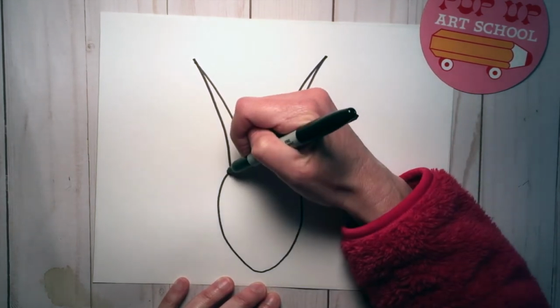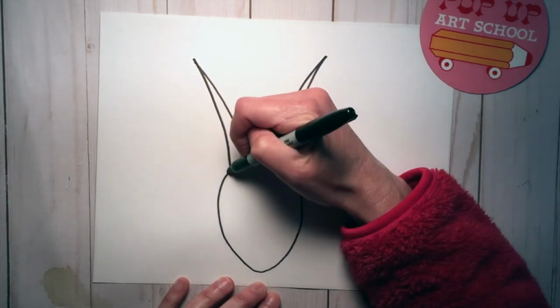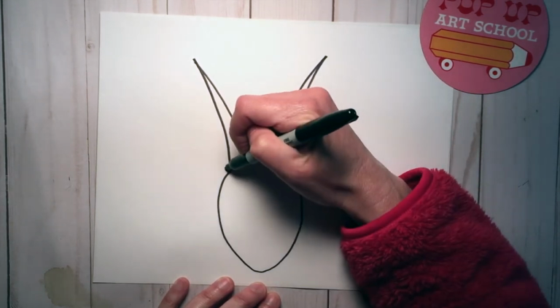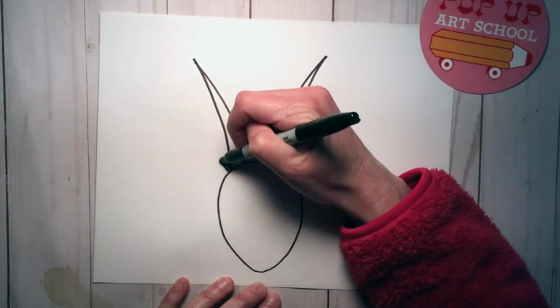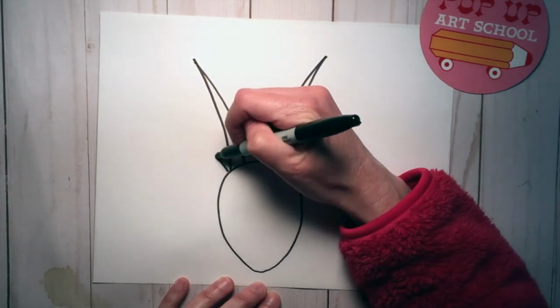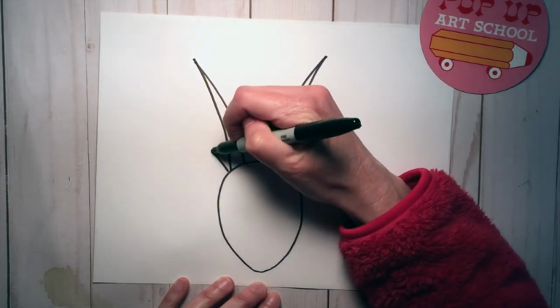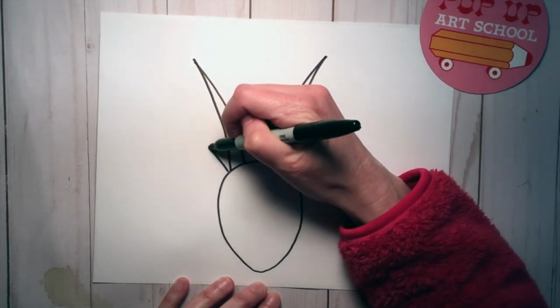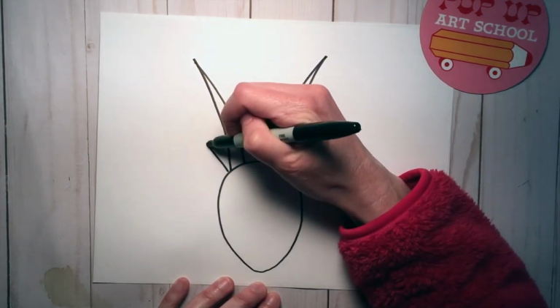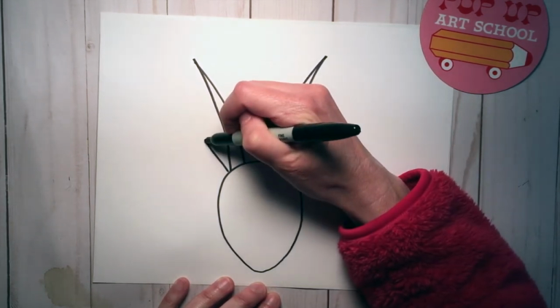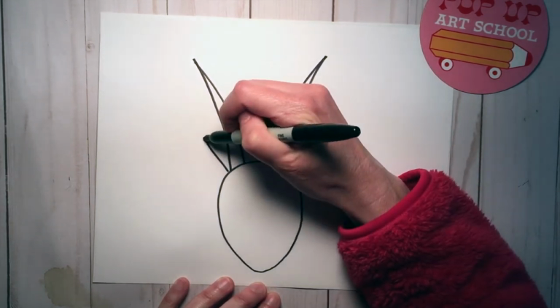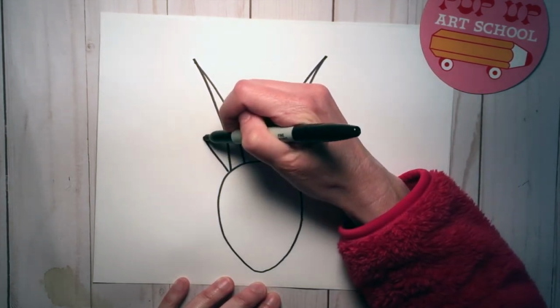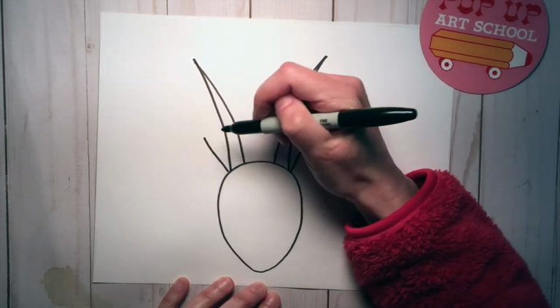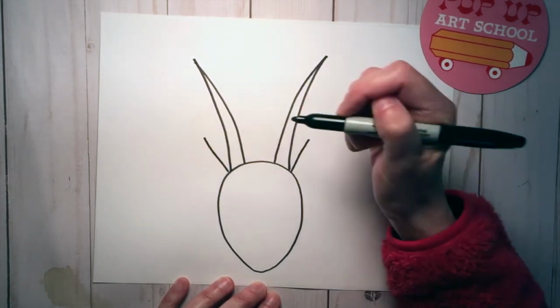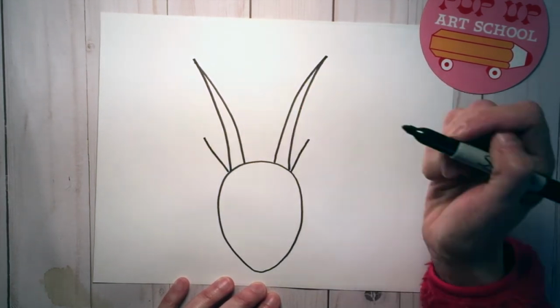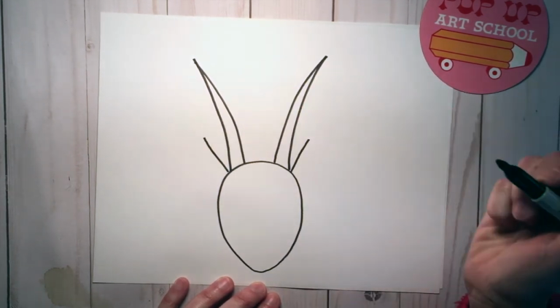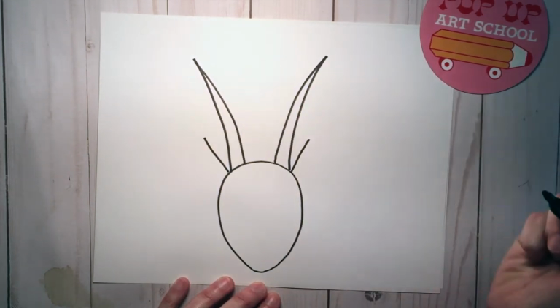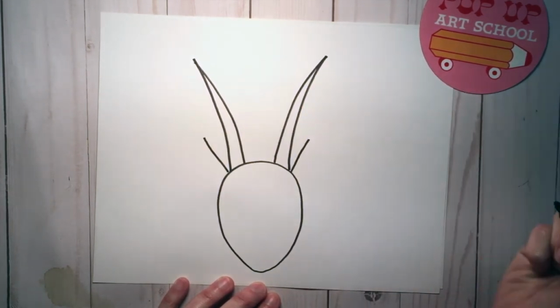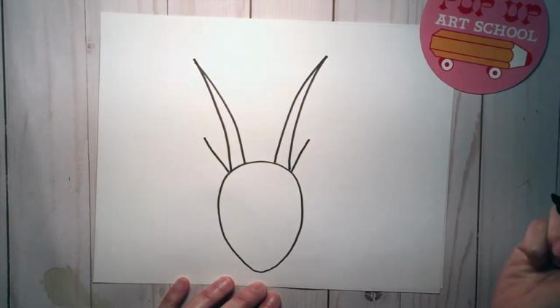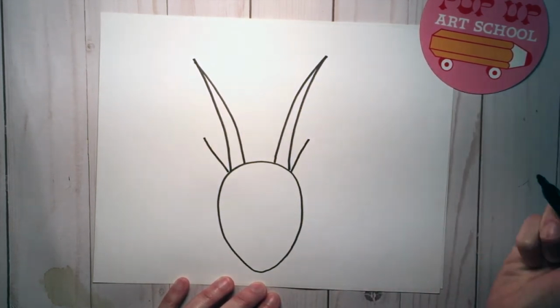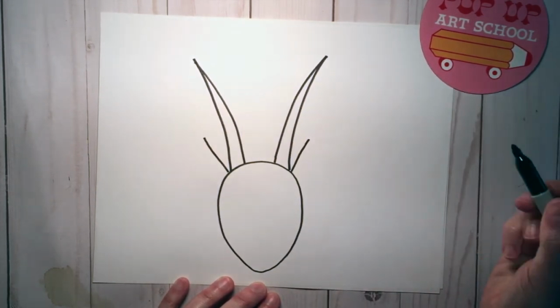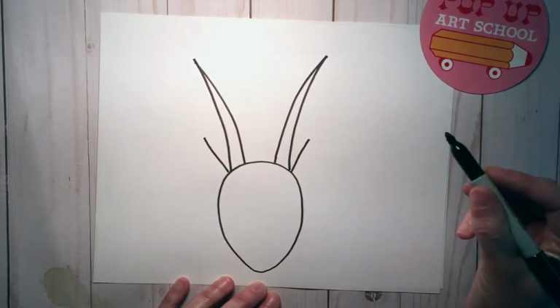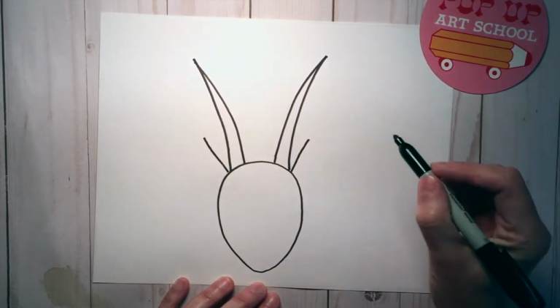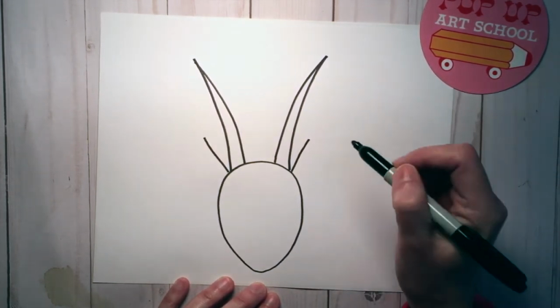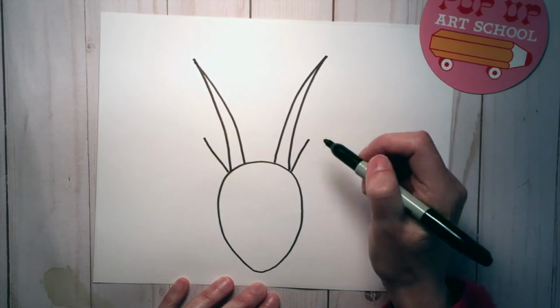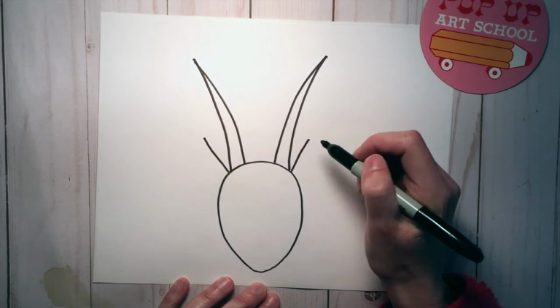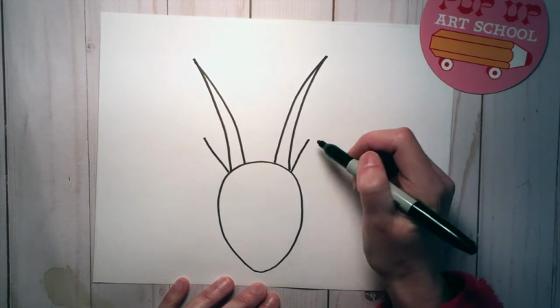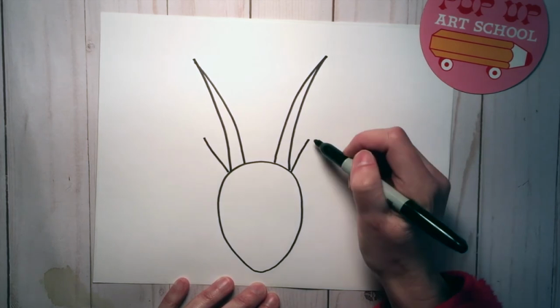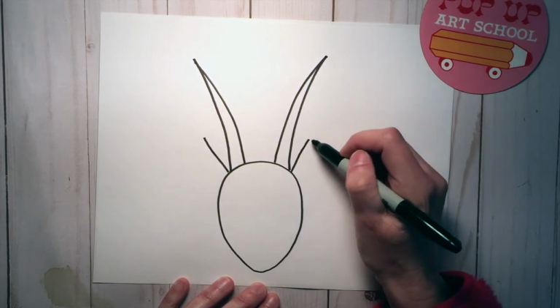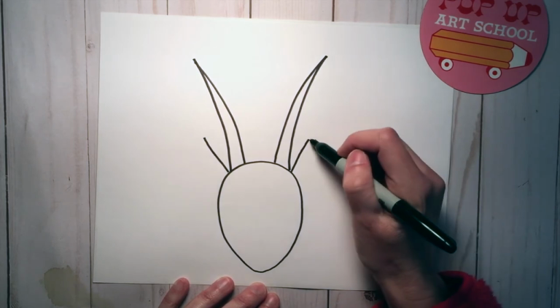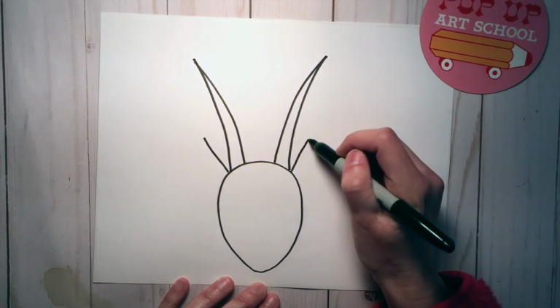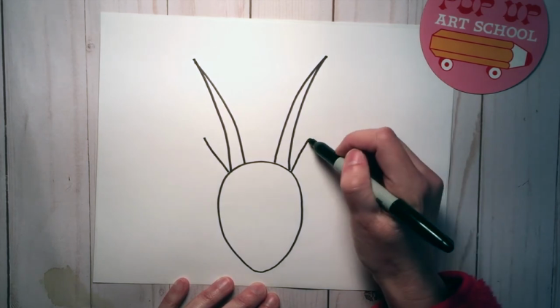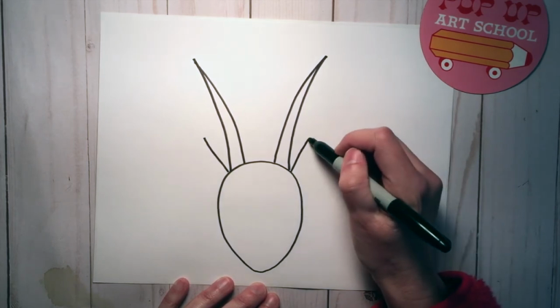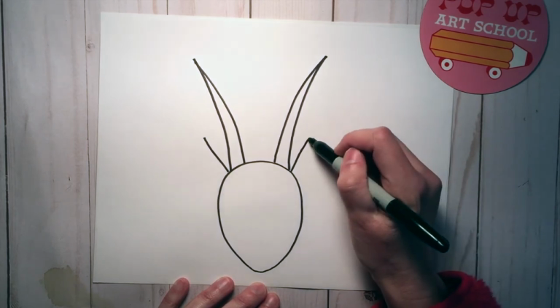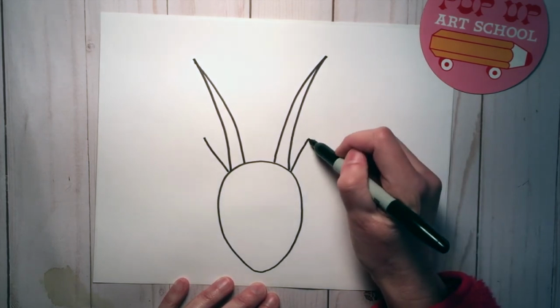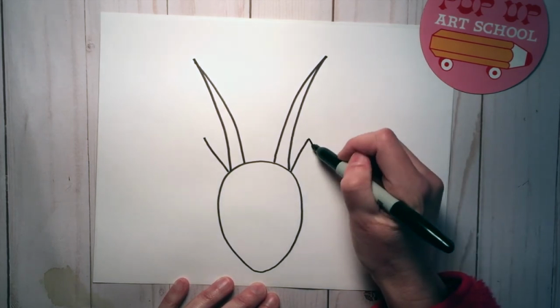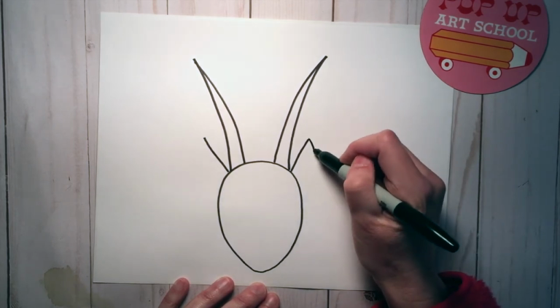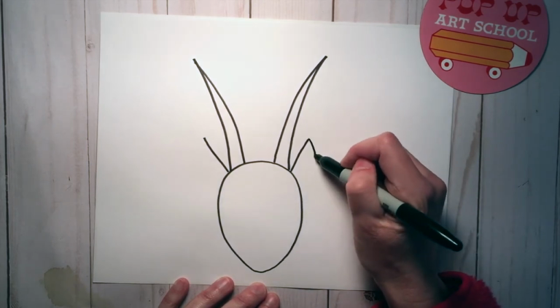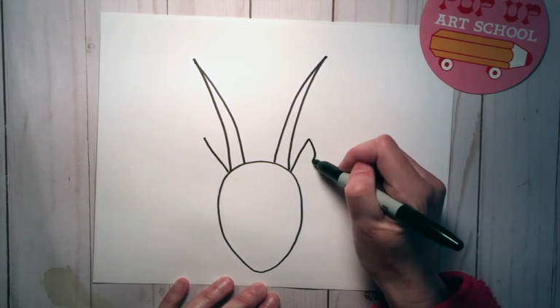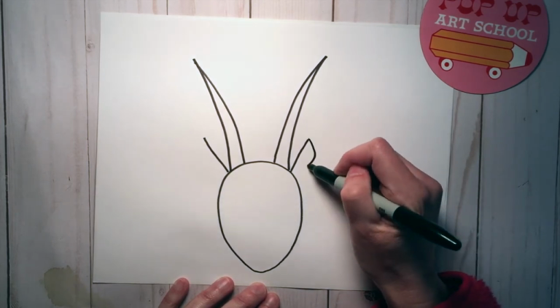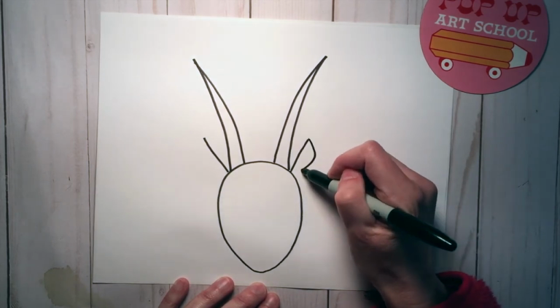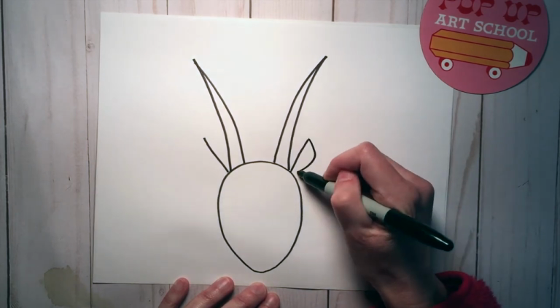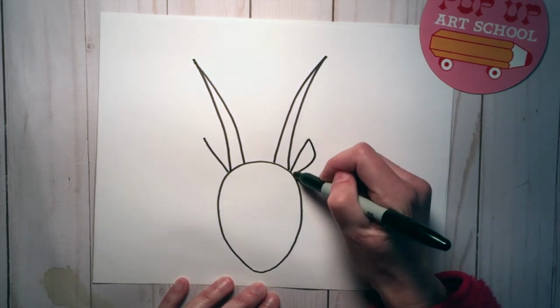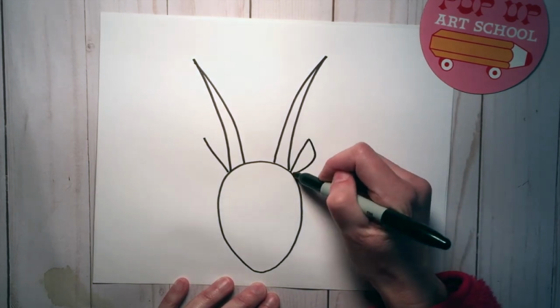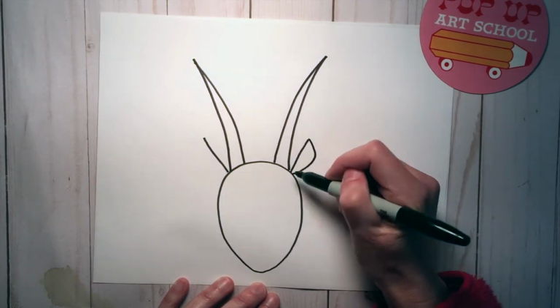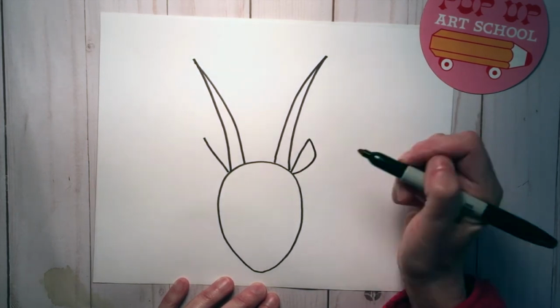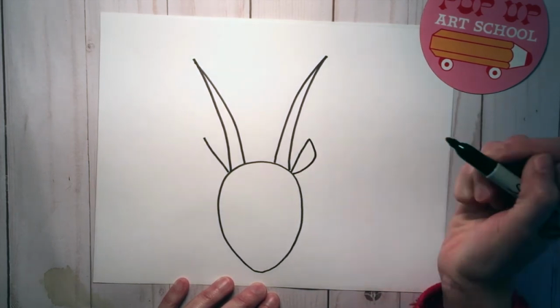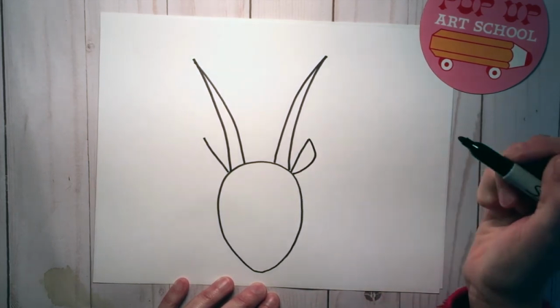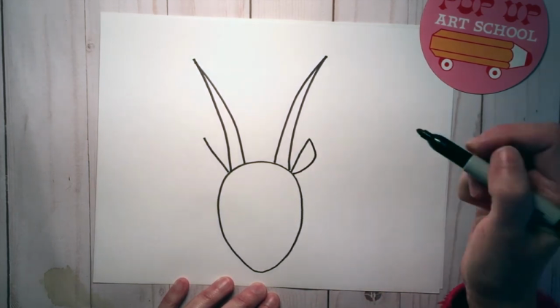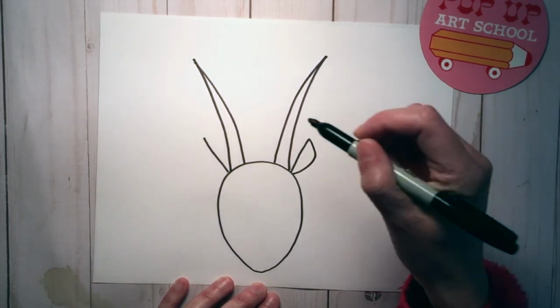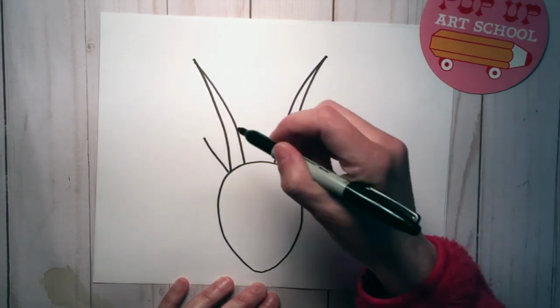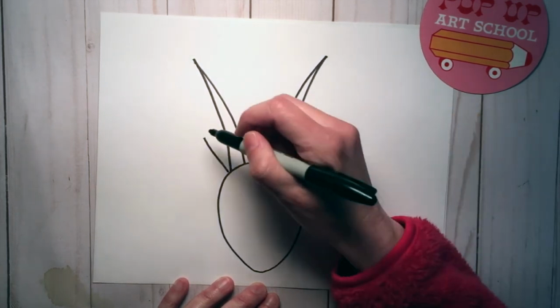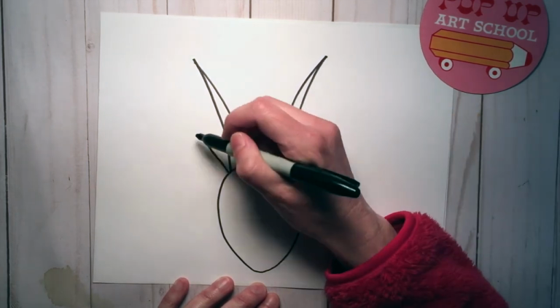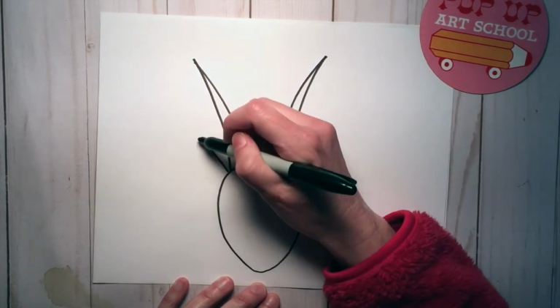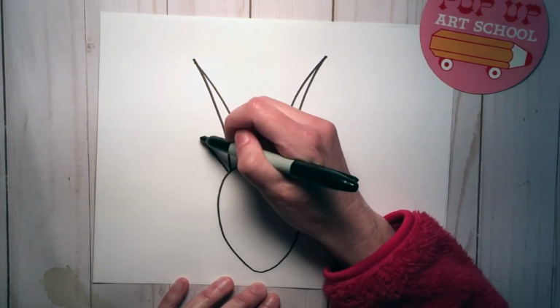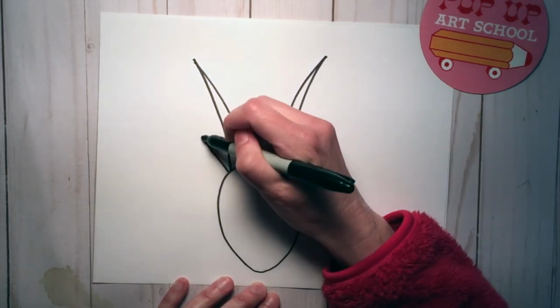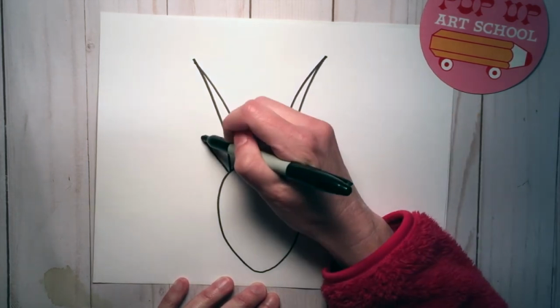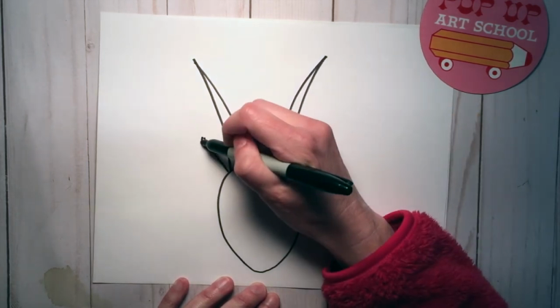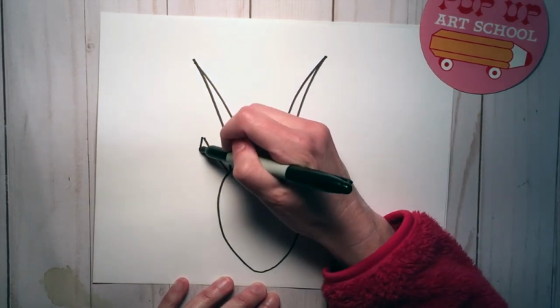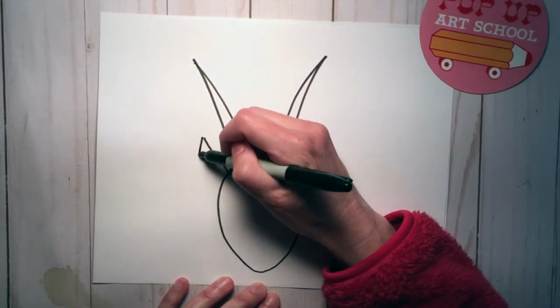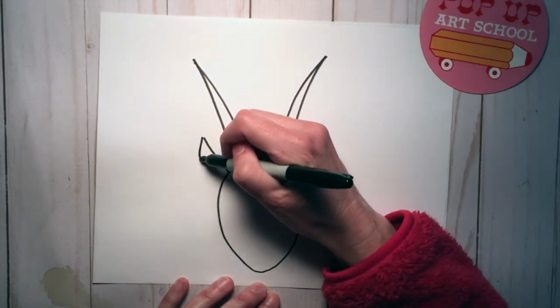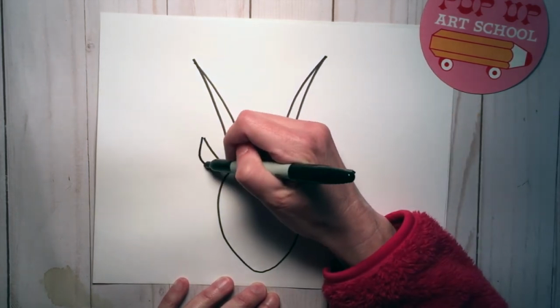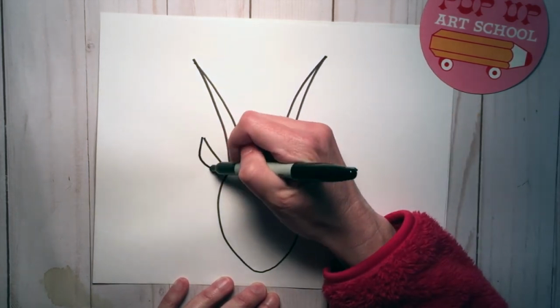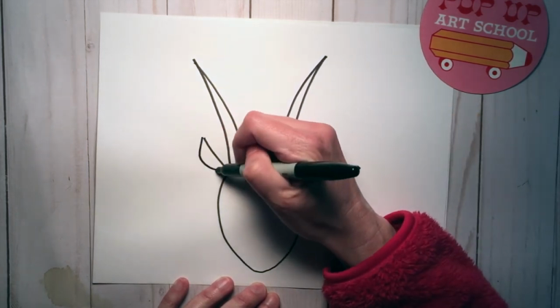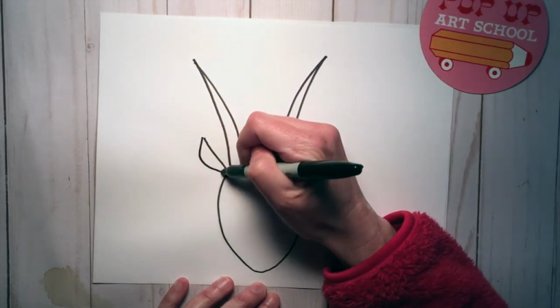Two little short lines that come out where that connects, and then a curve and a curve.